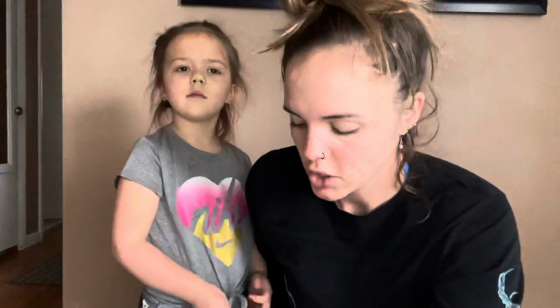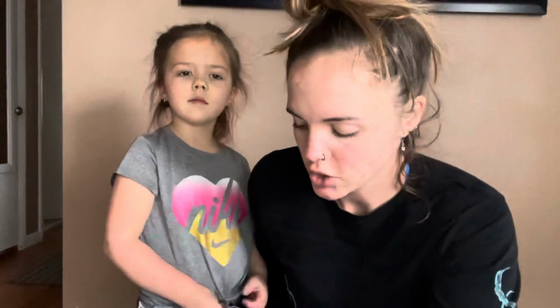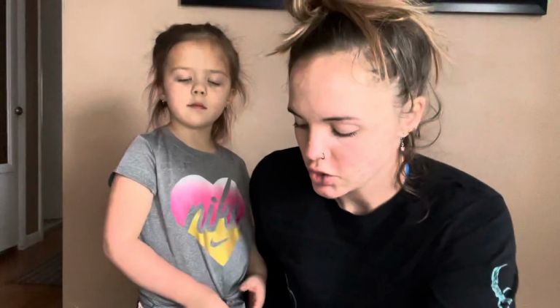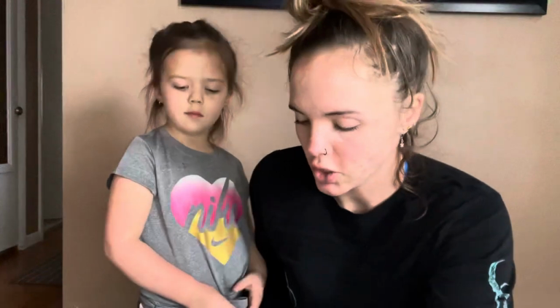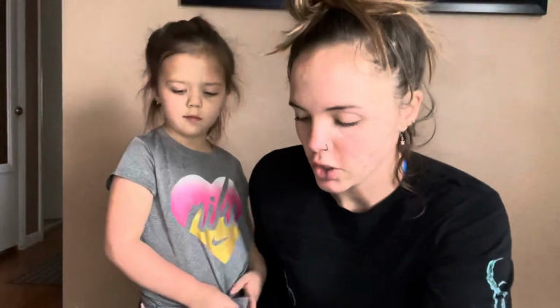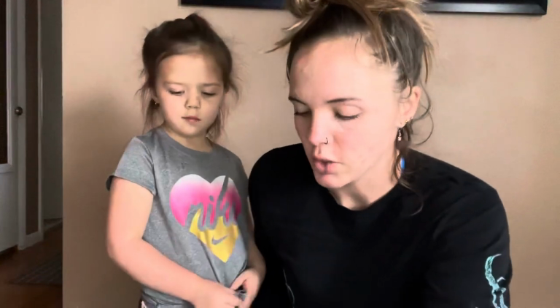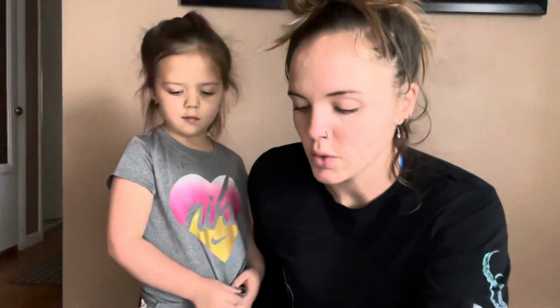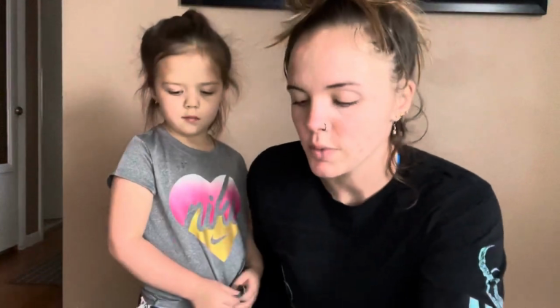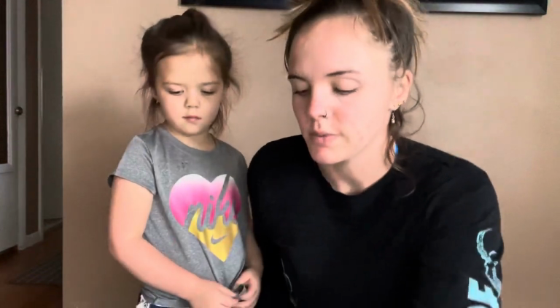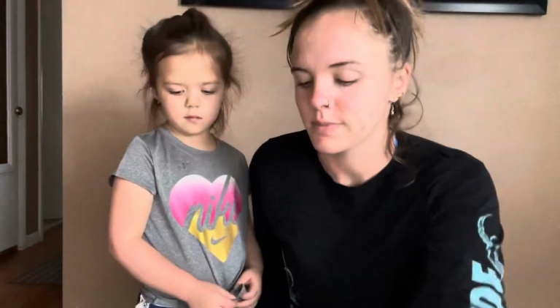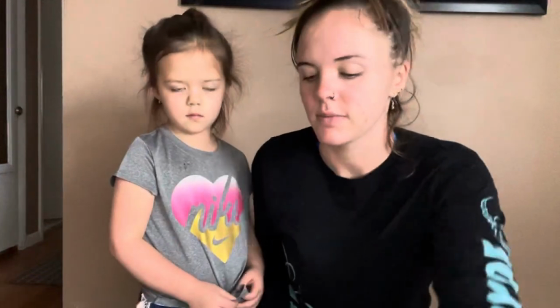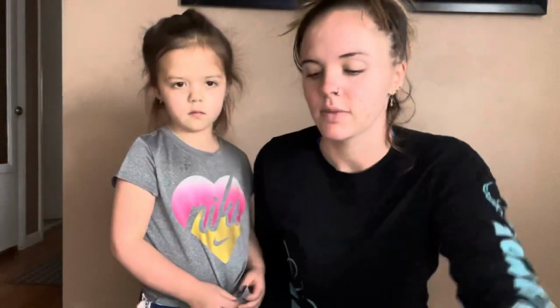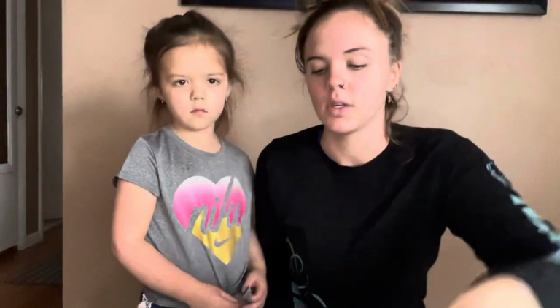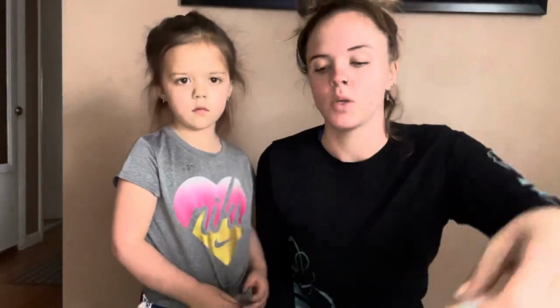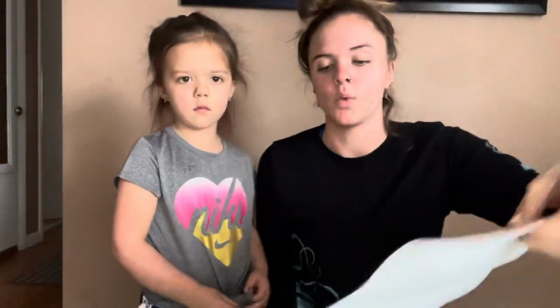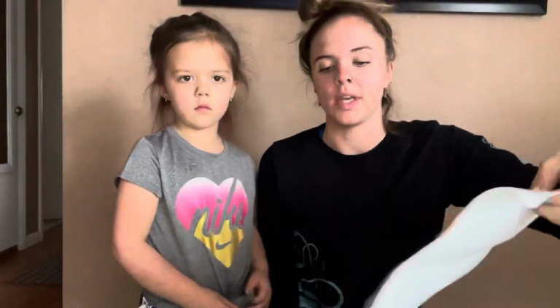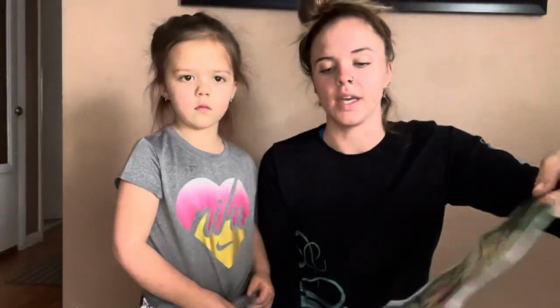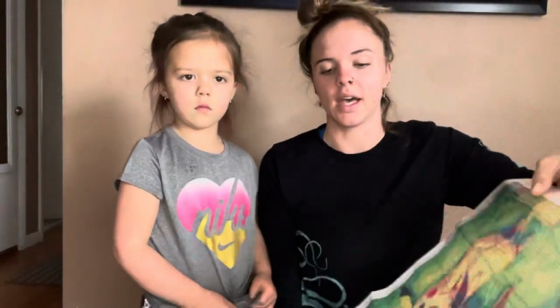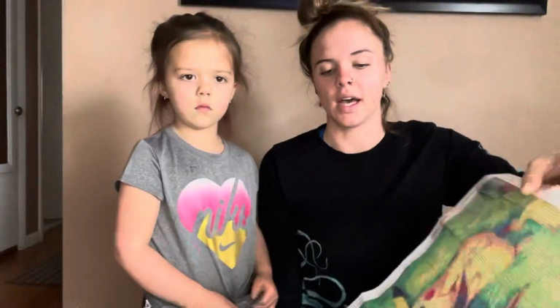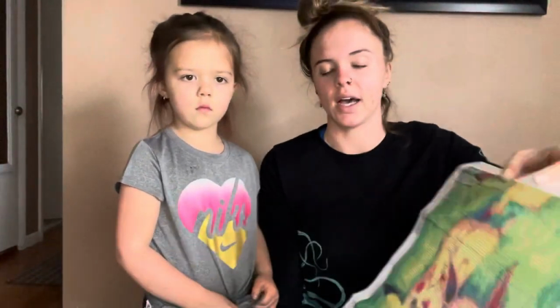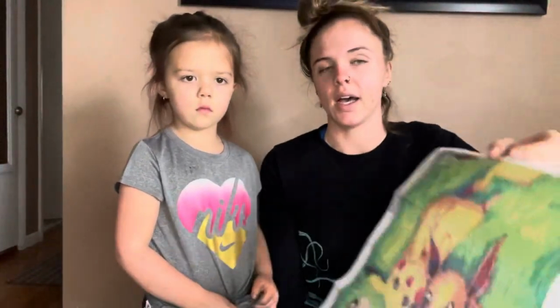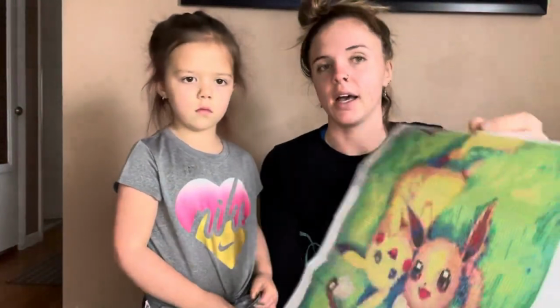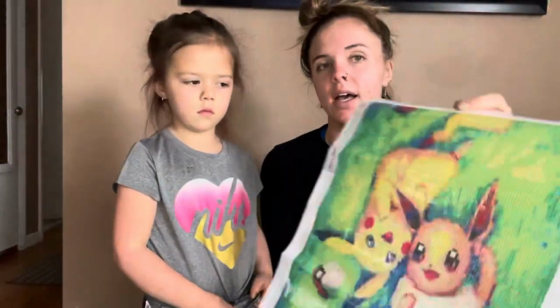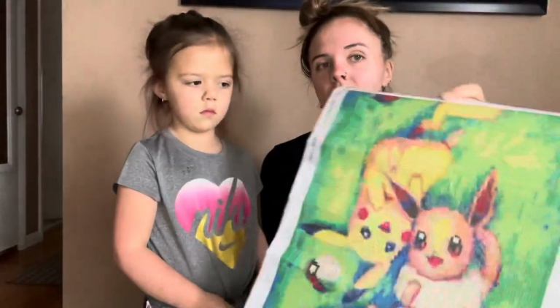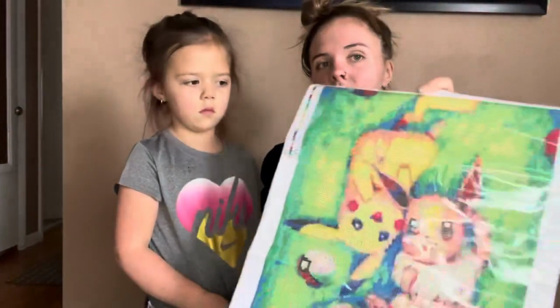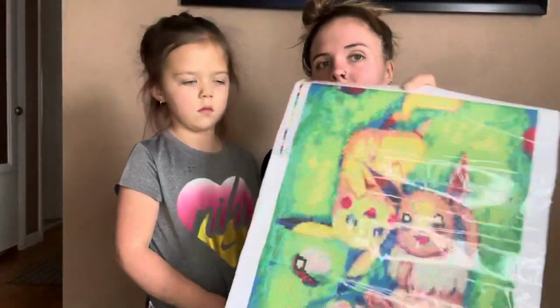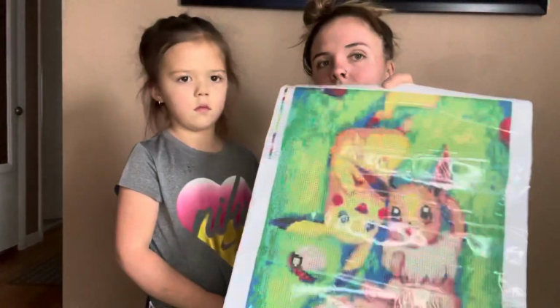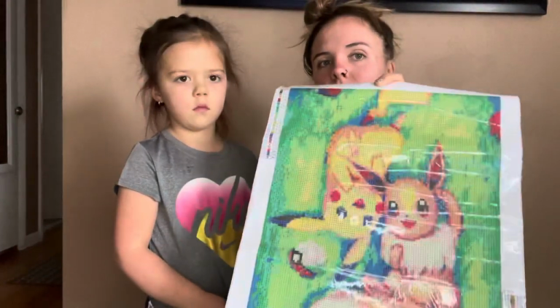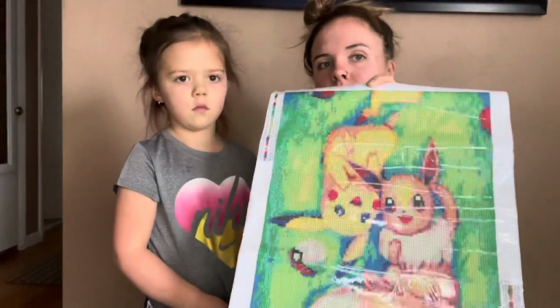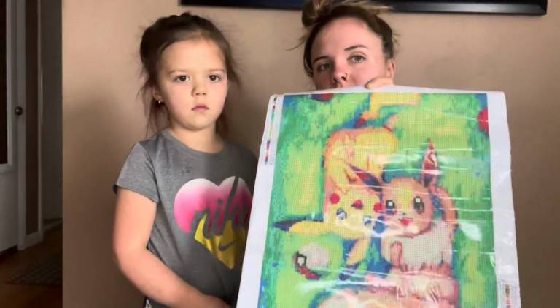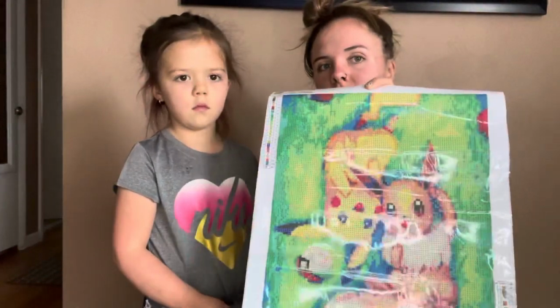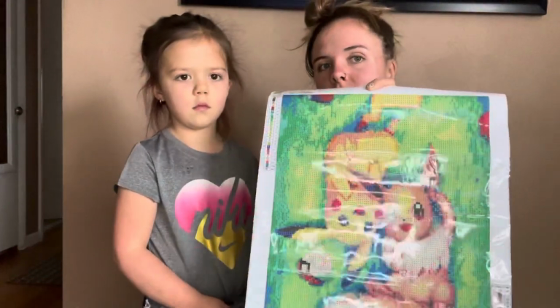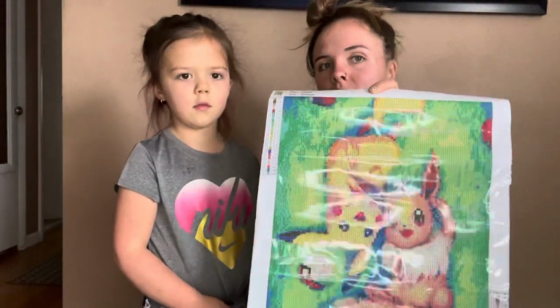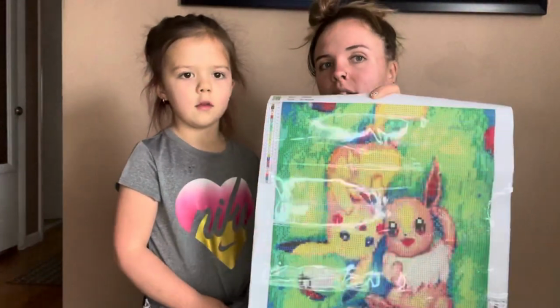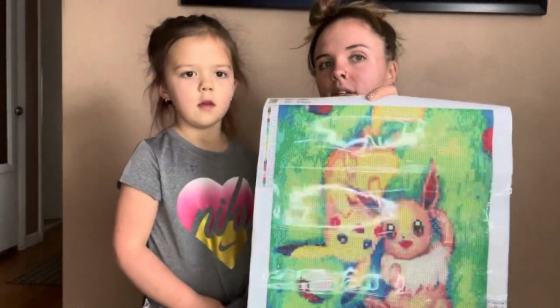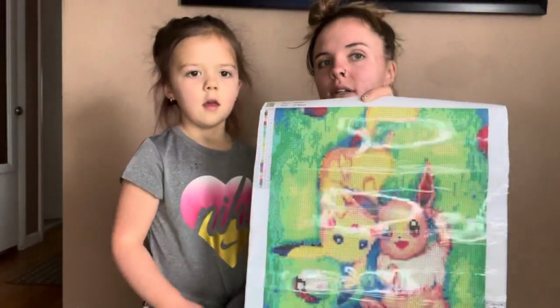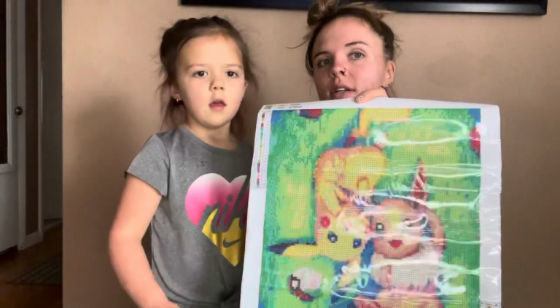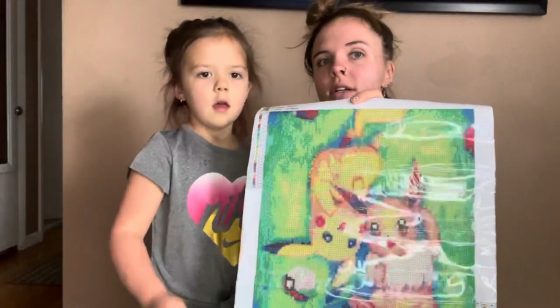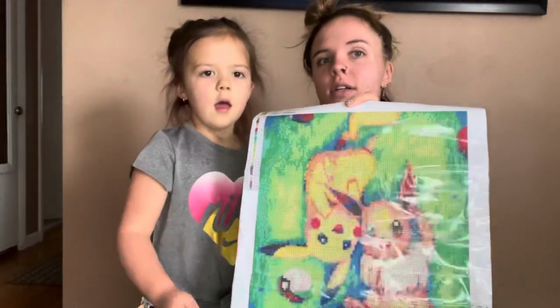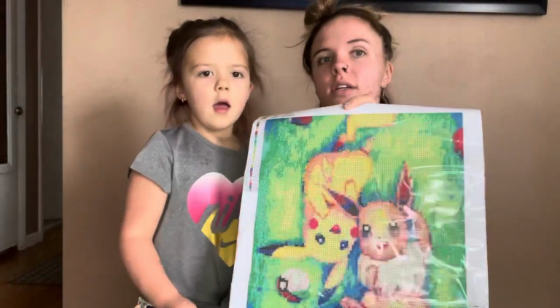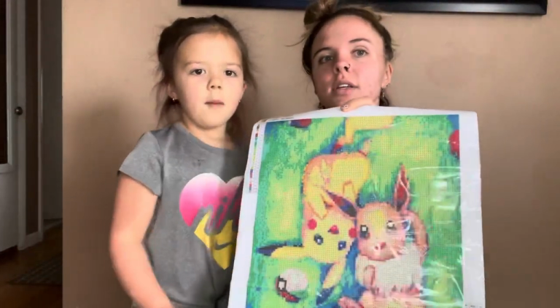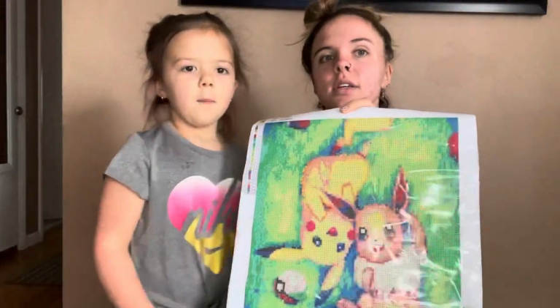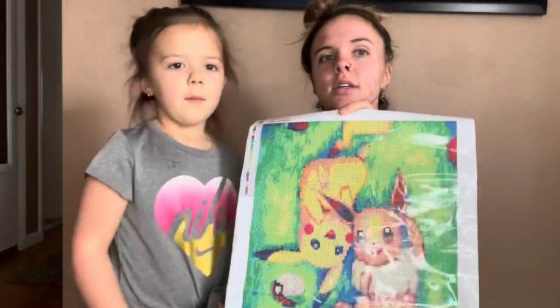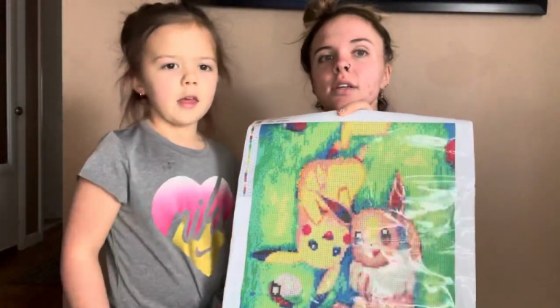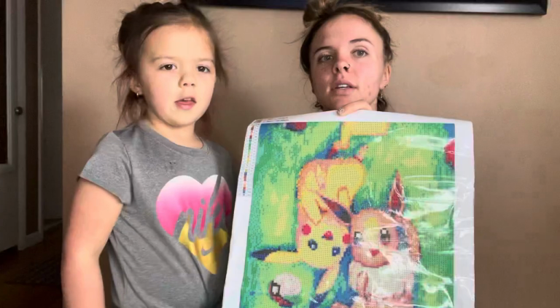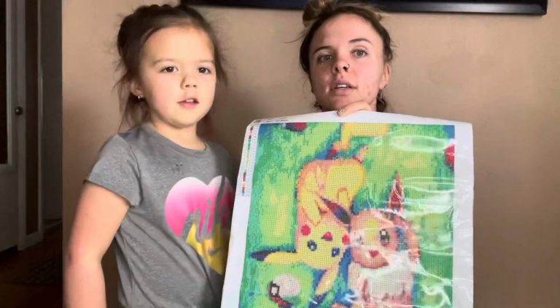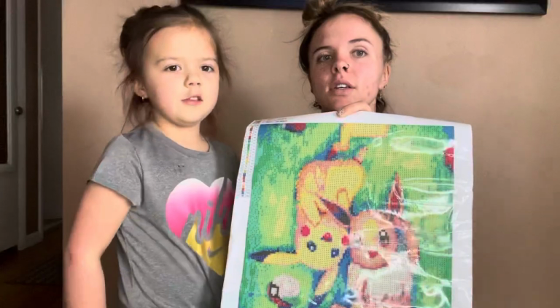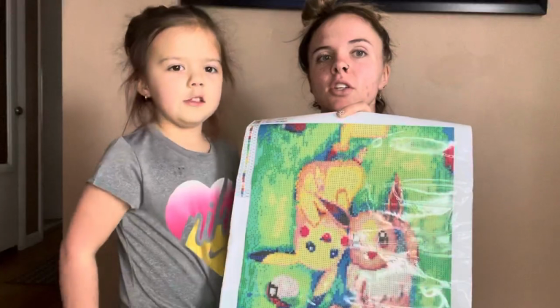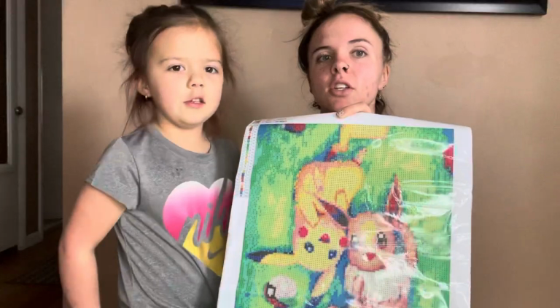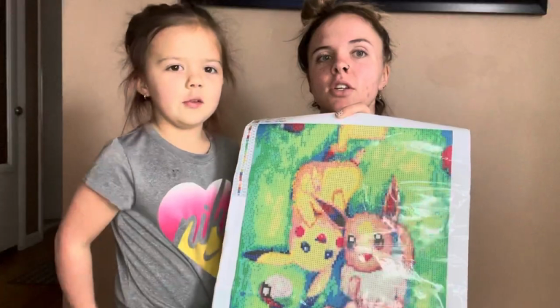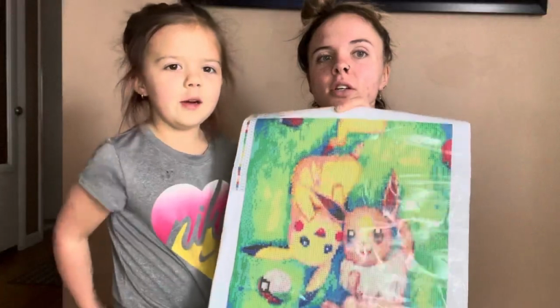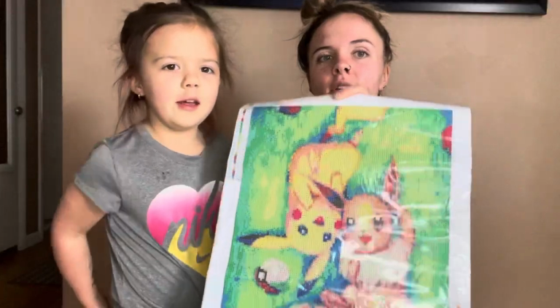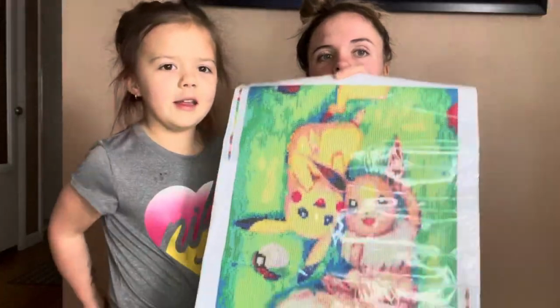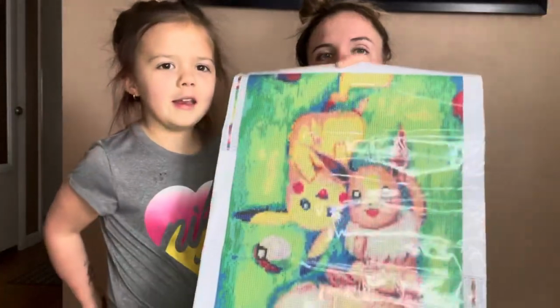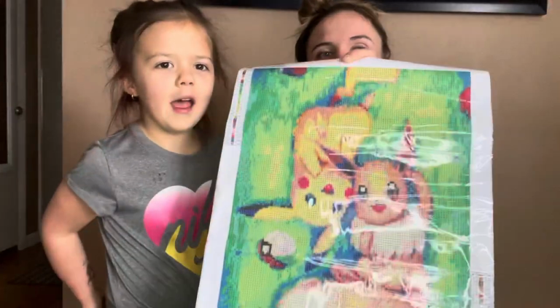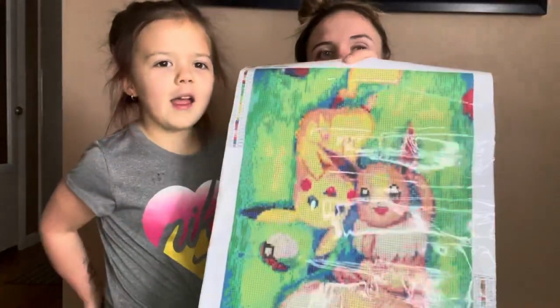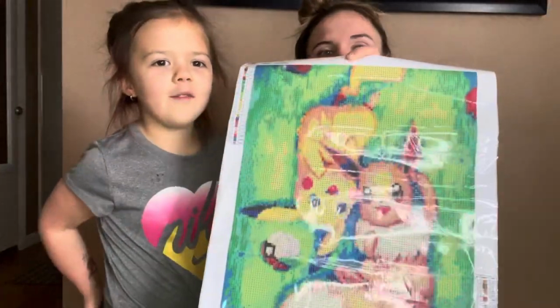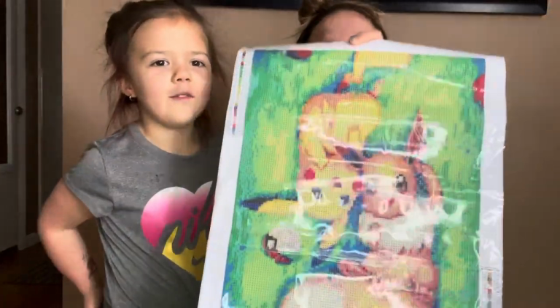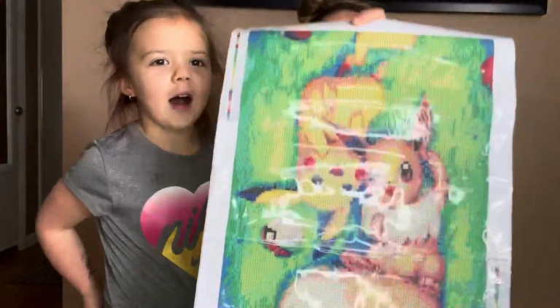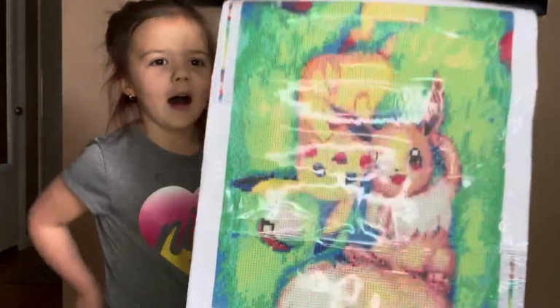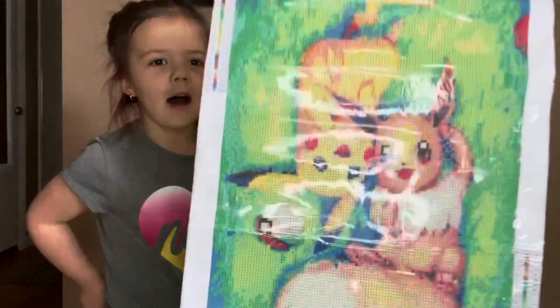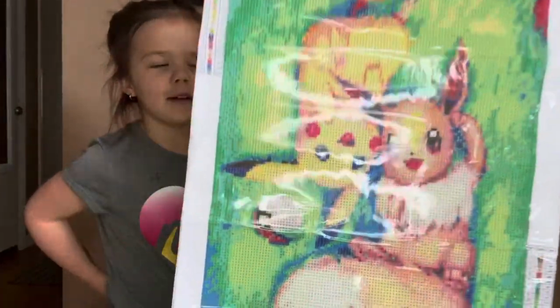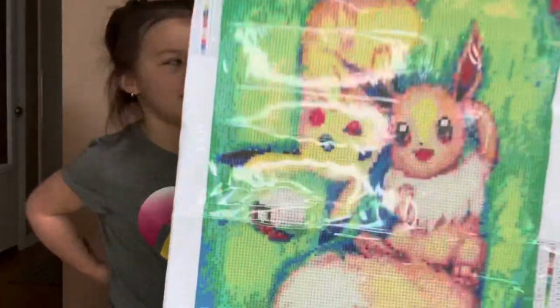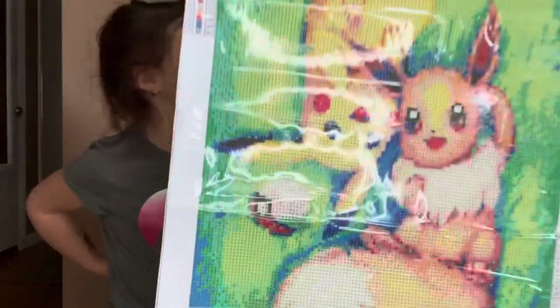So we got — who's this? Pikachu and Eevee.